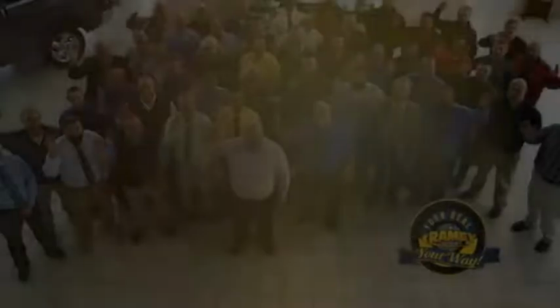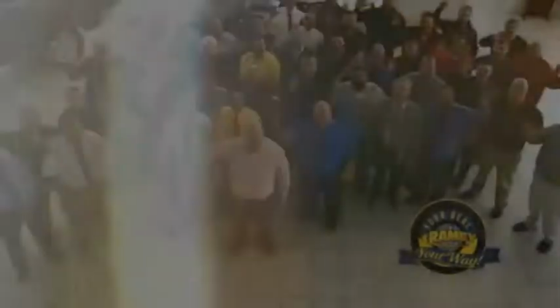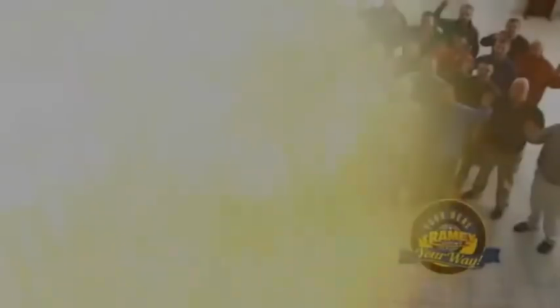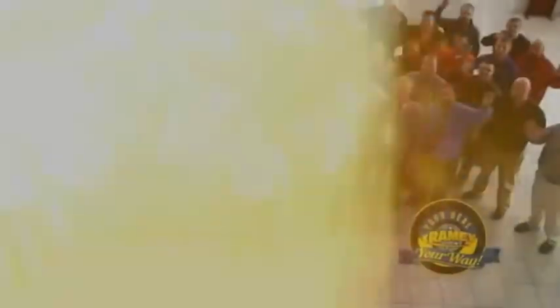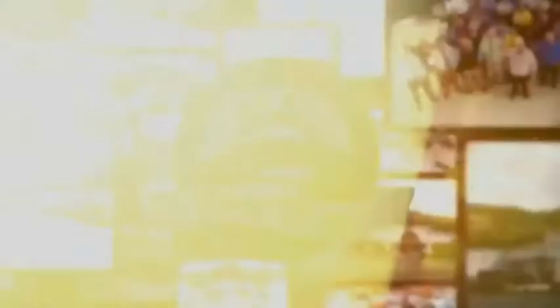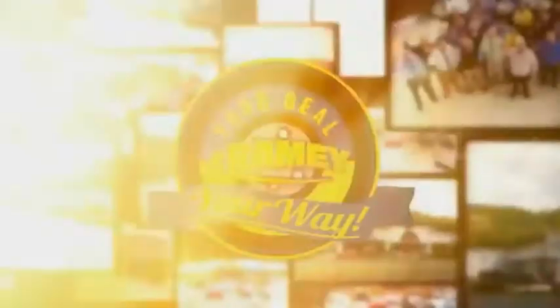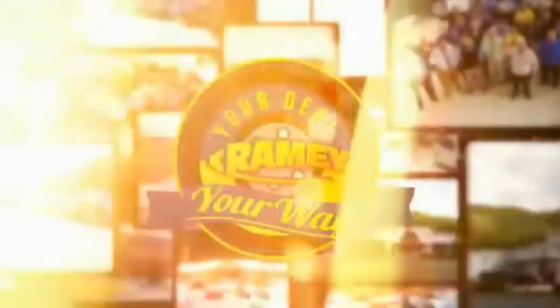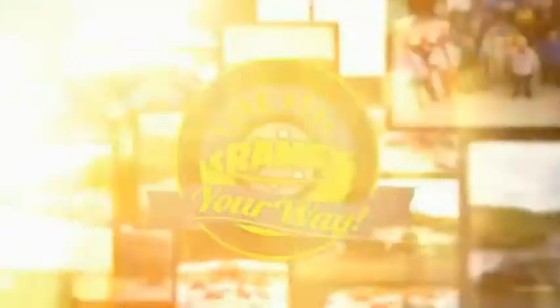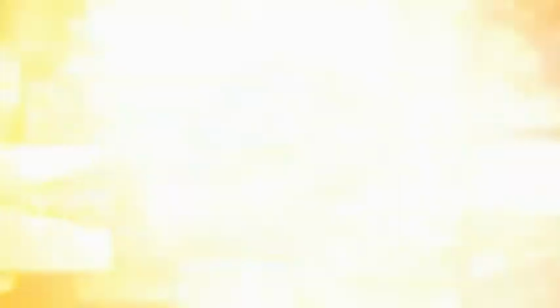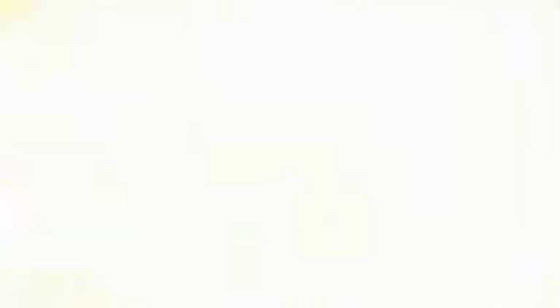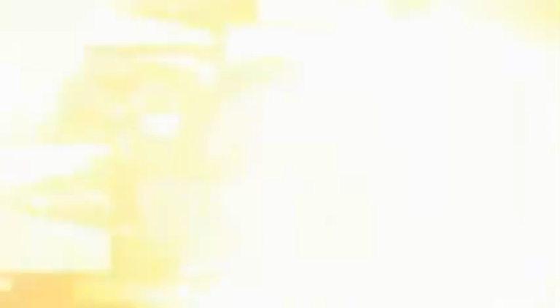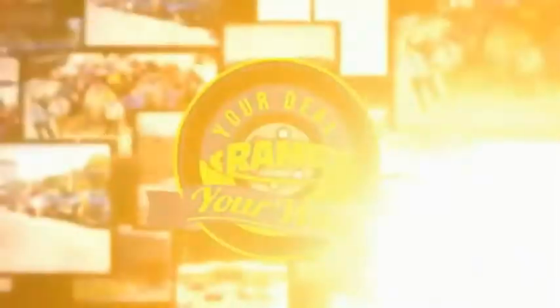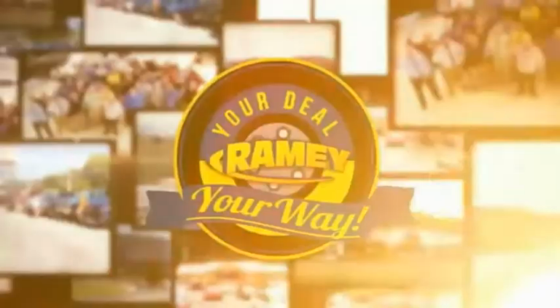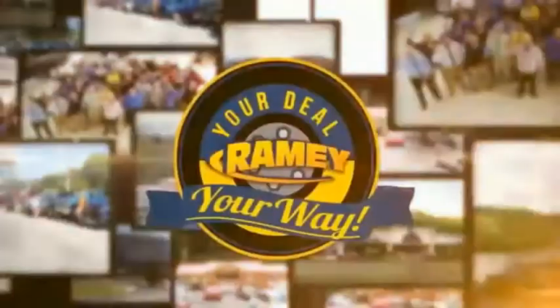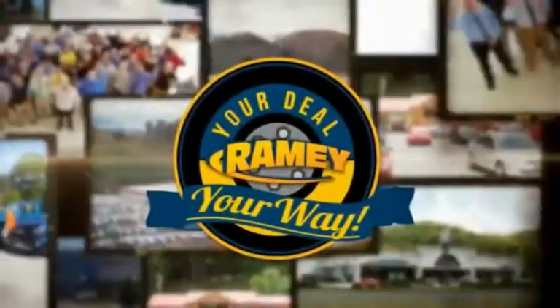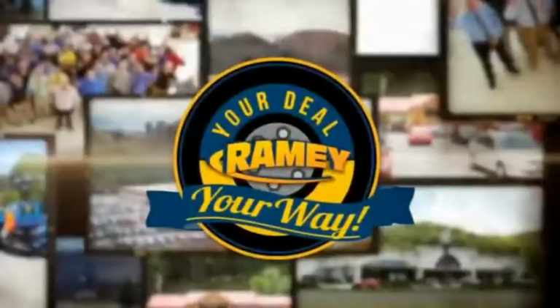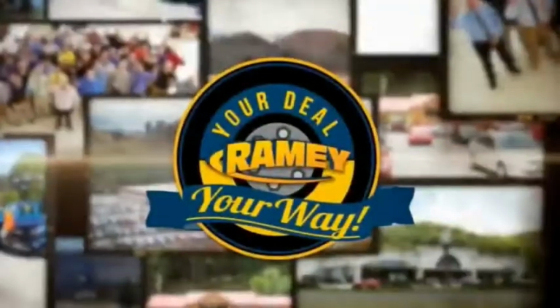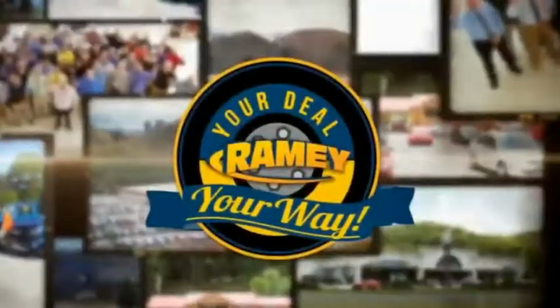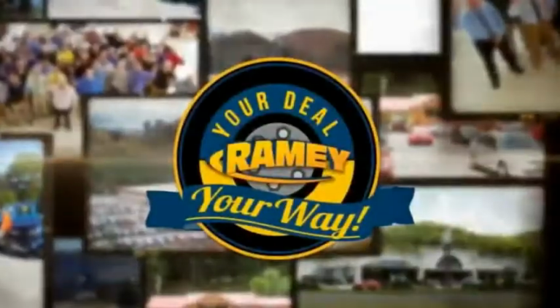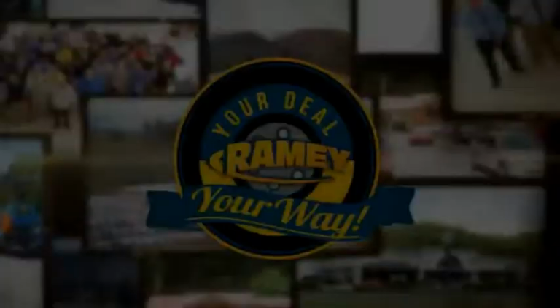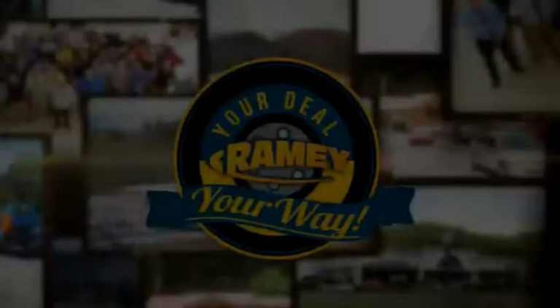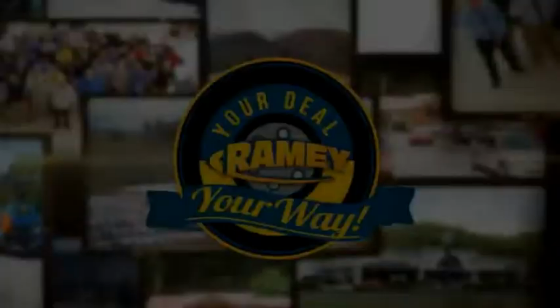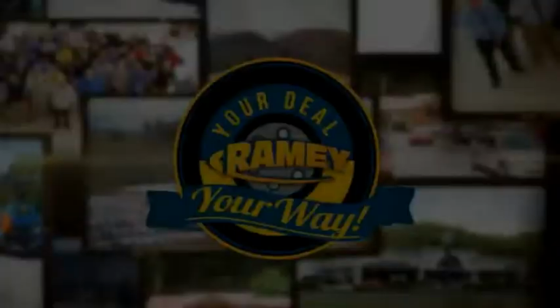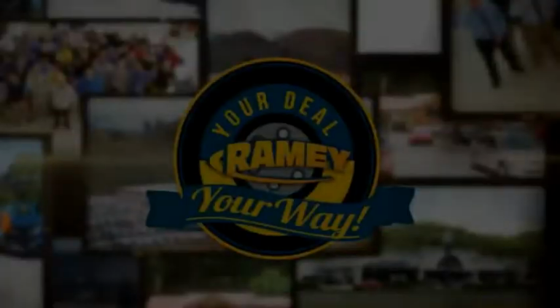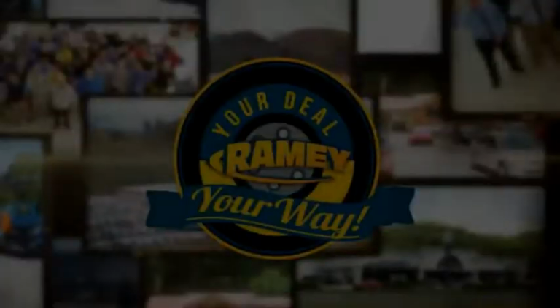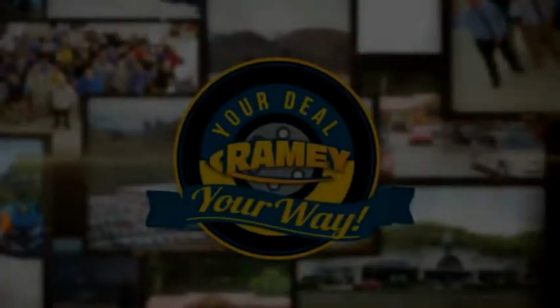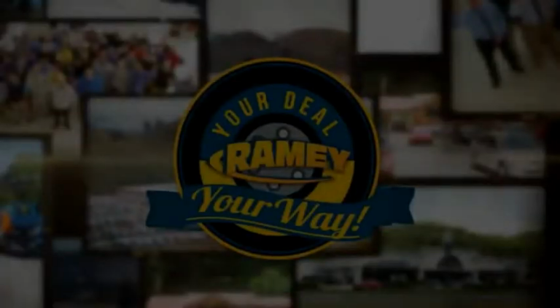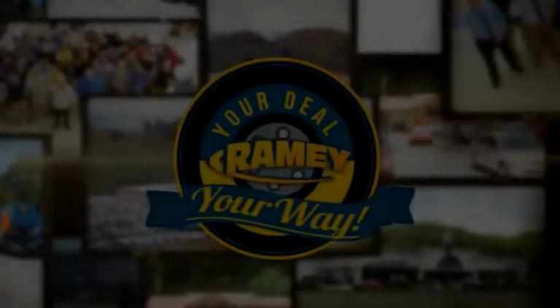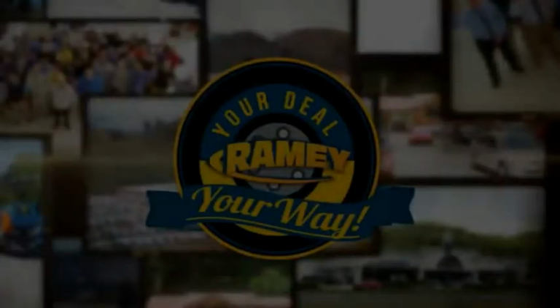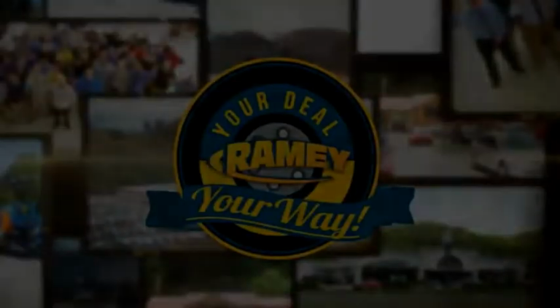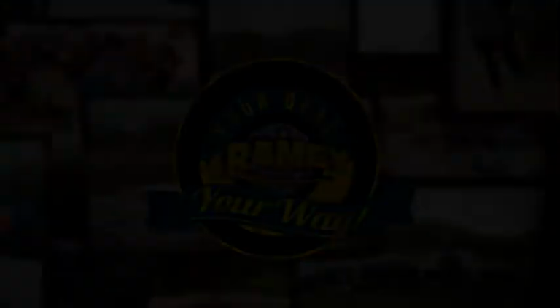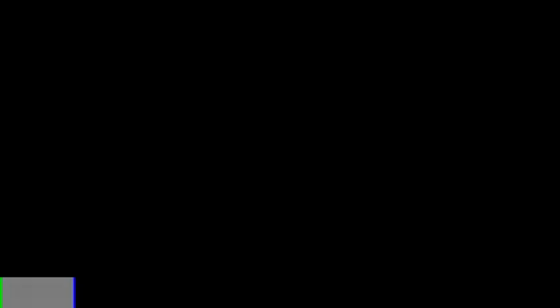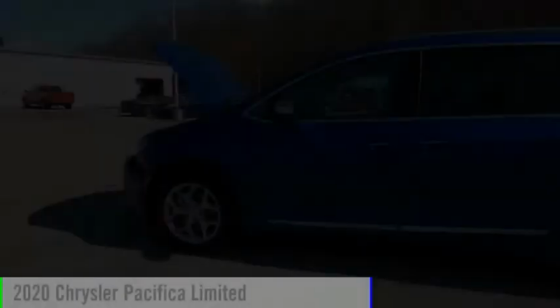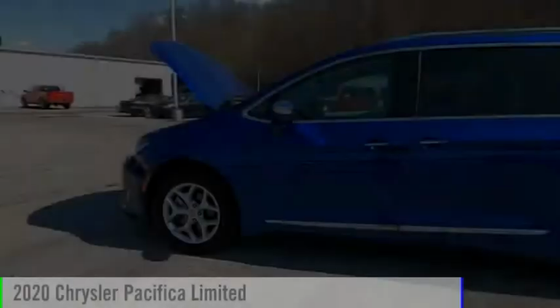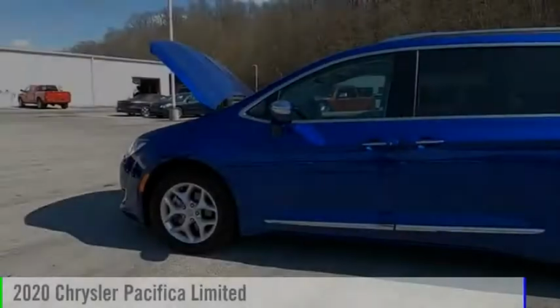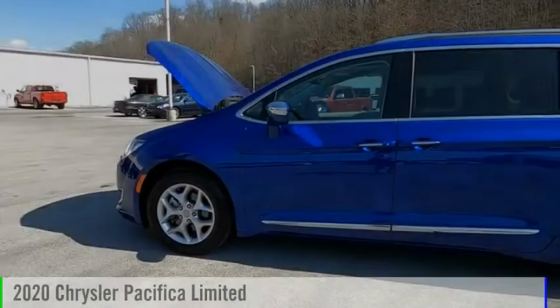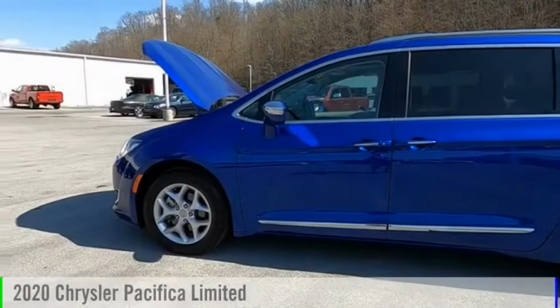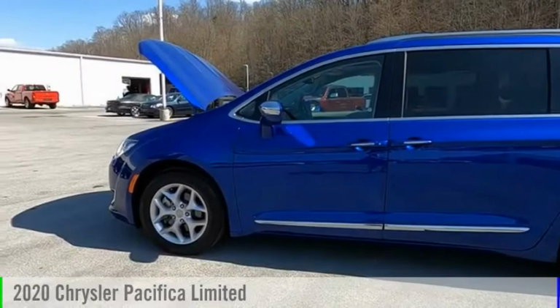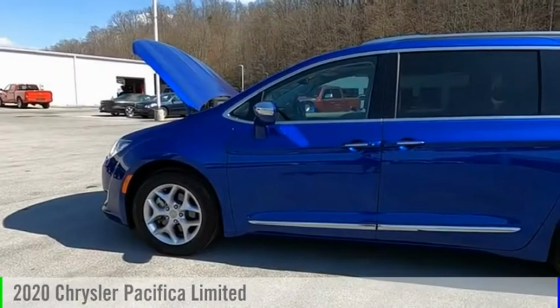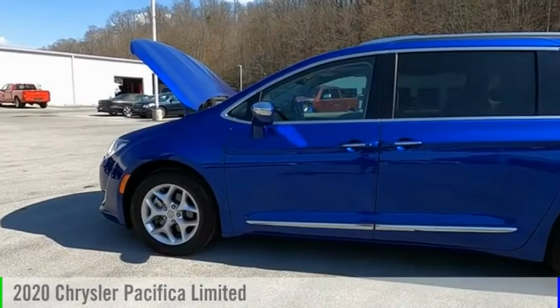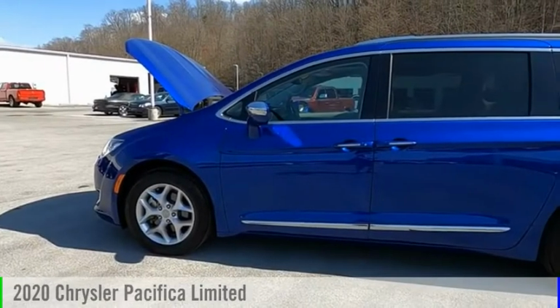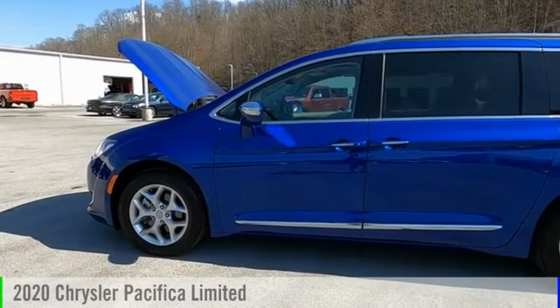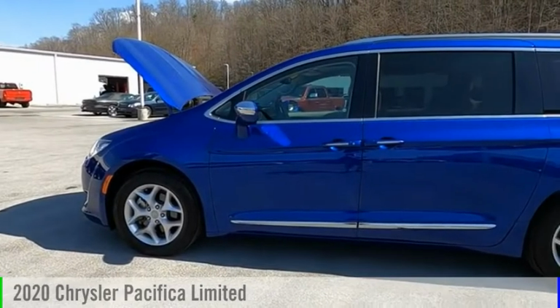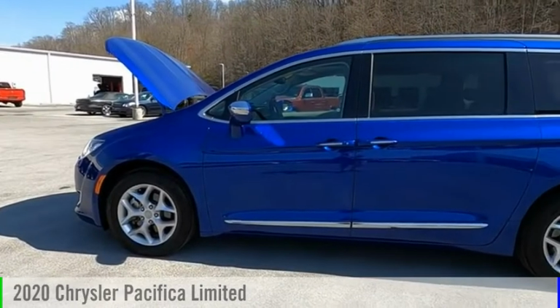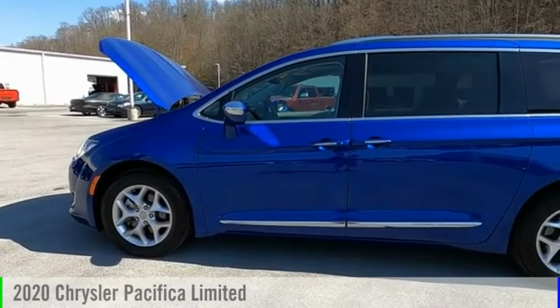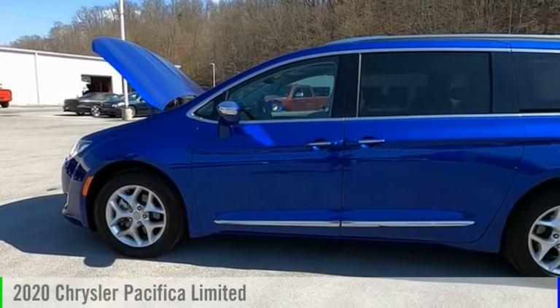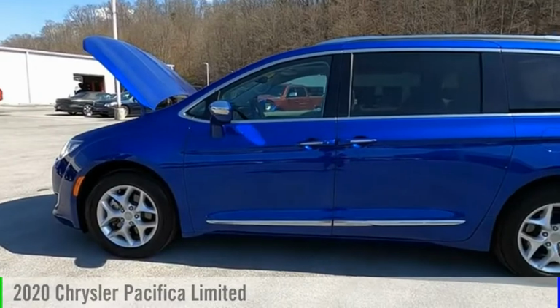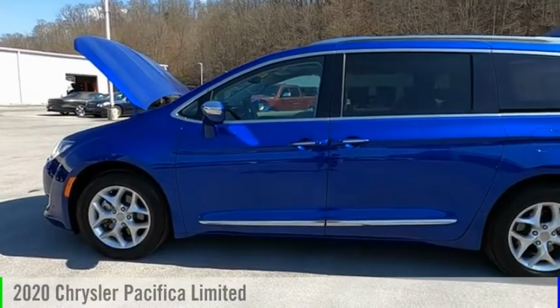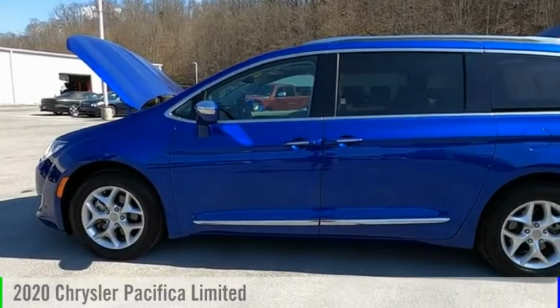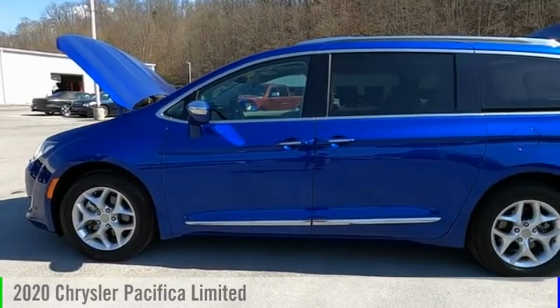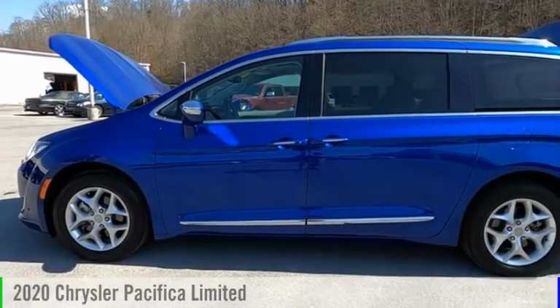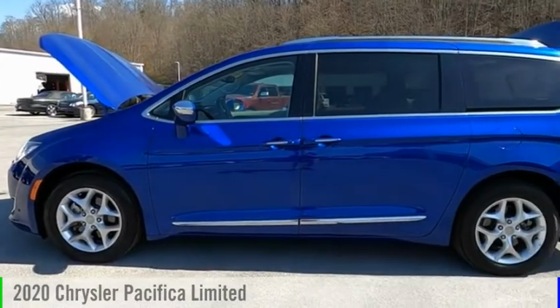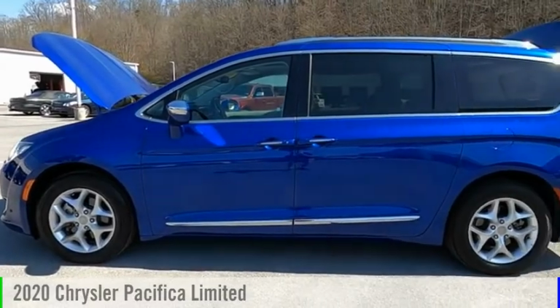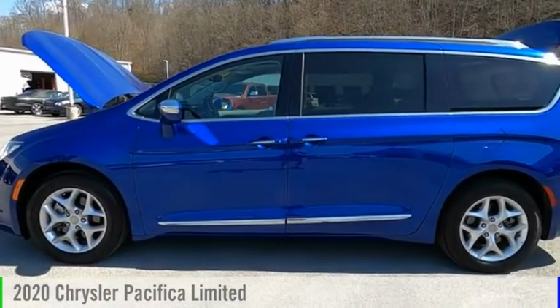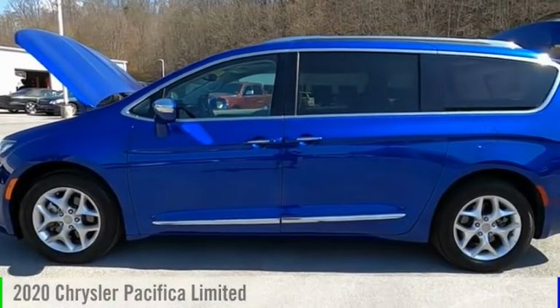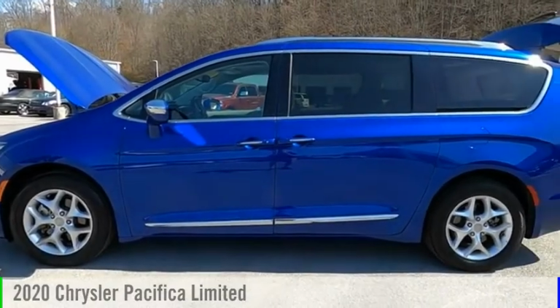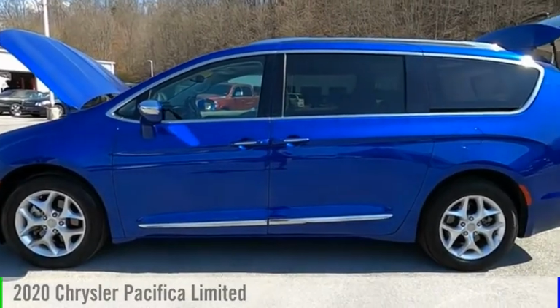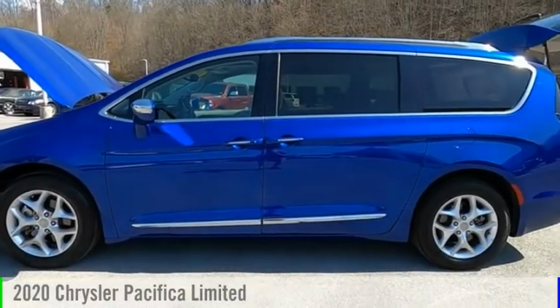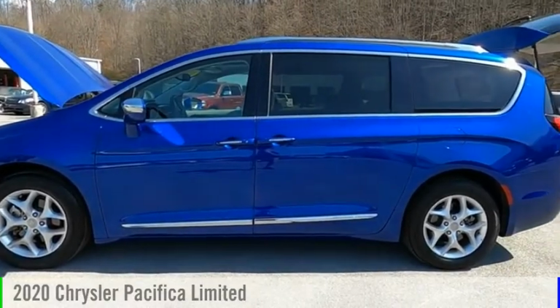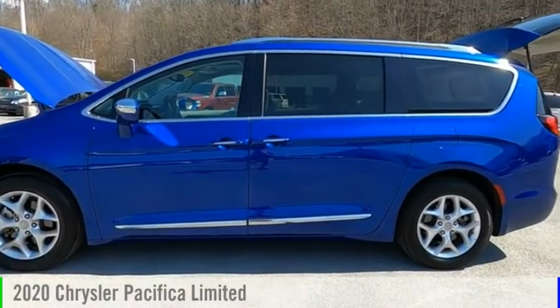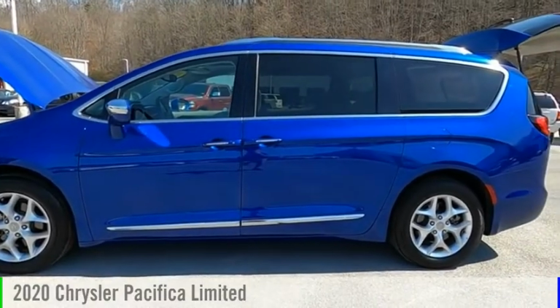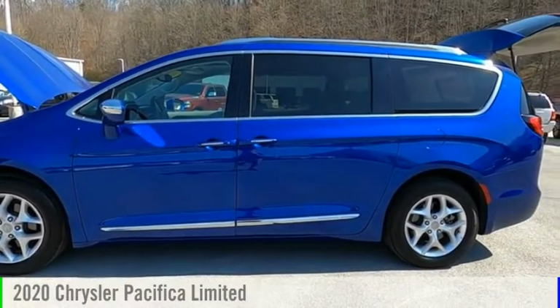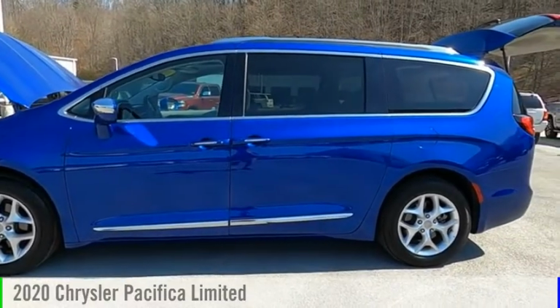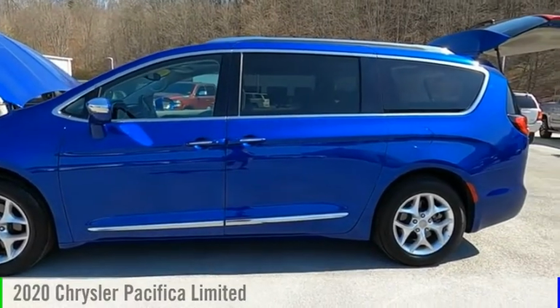Amy, it's your deal, your way. Come test drive the 2020 Pacifica.